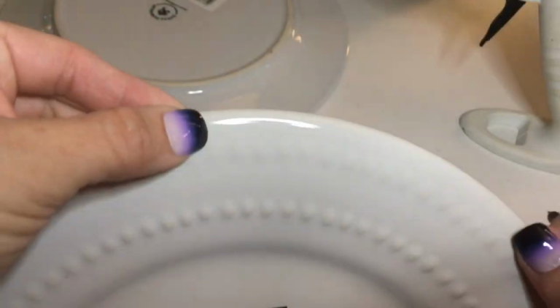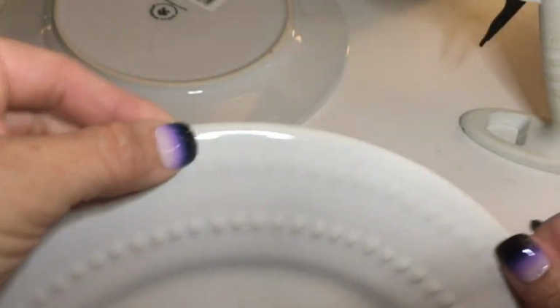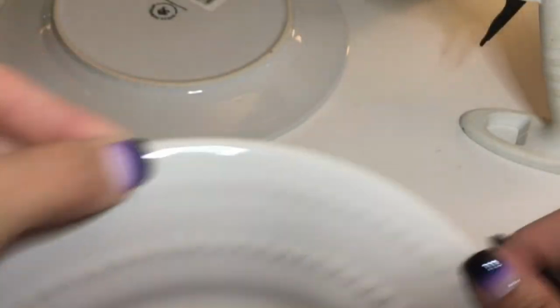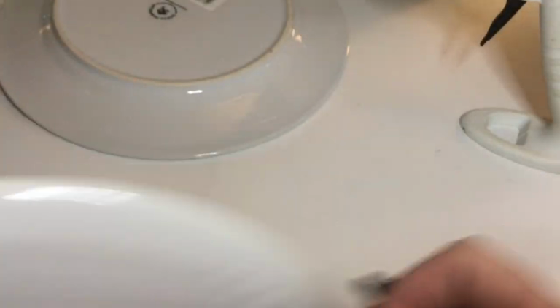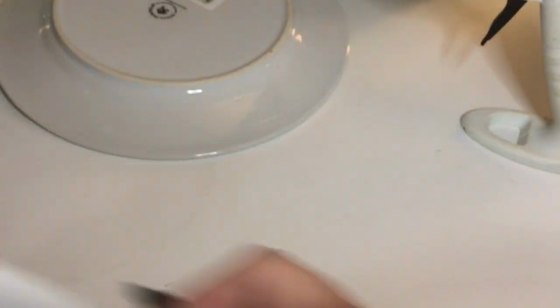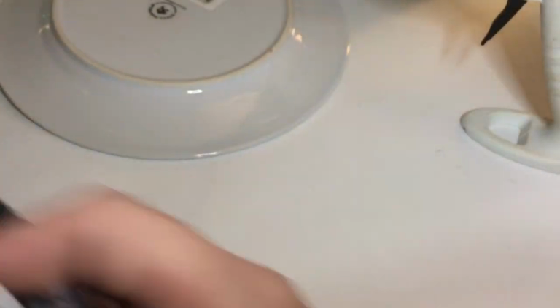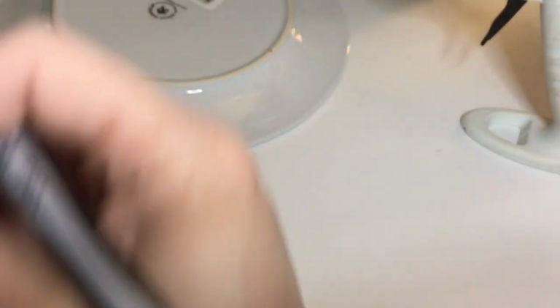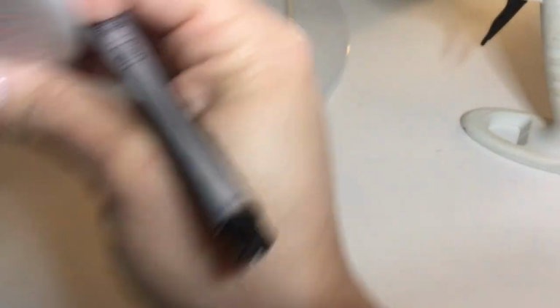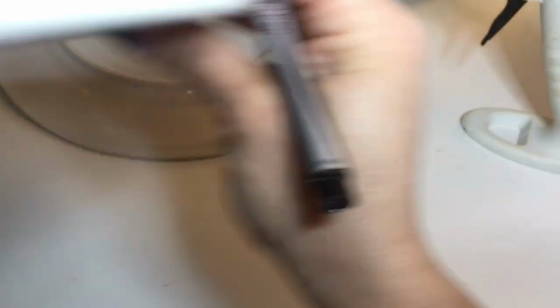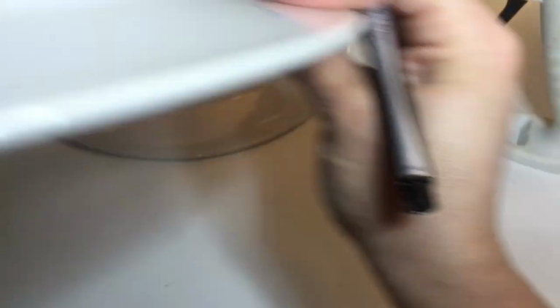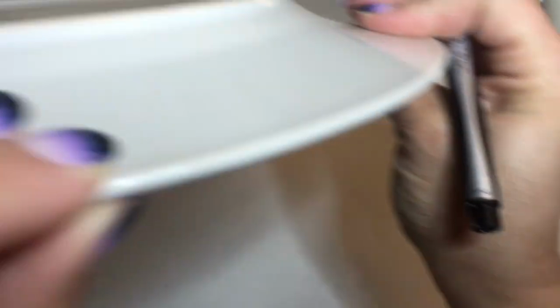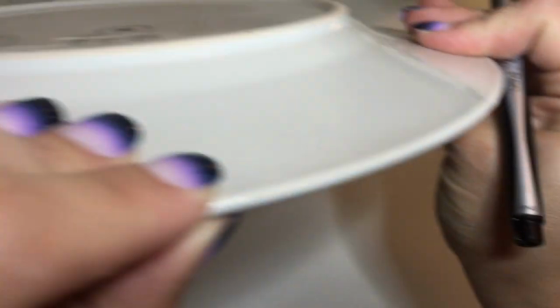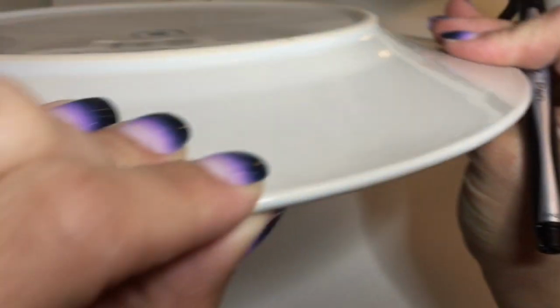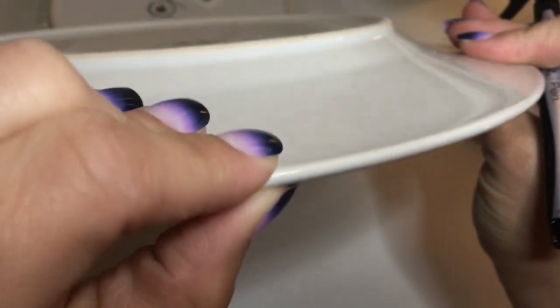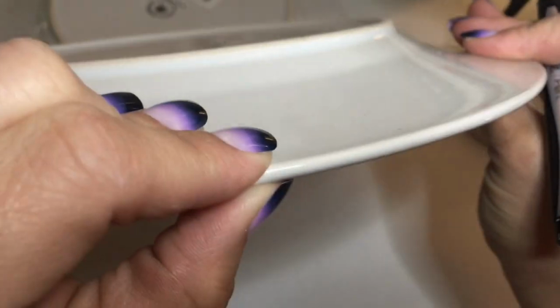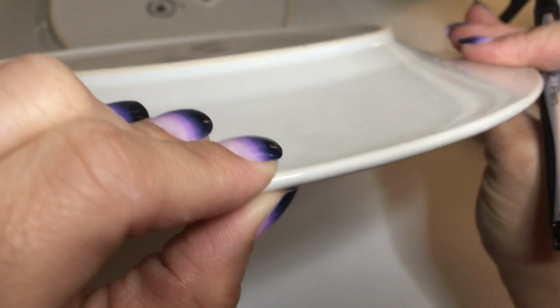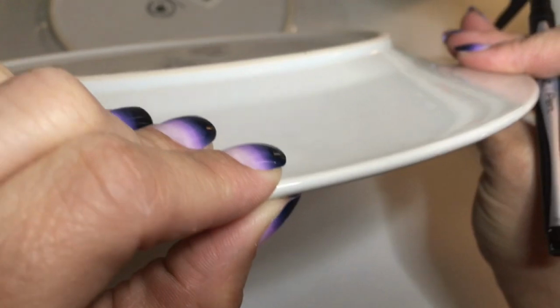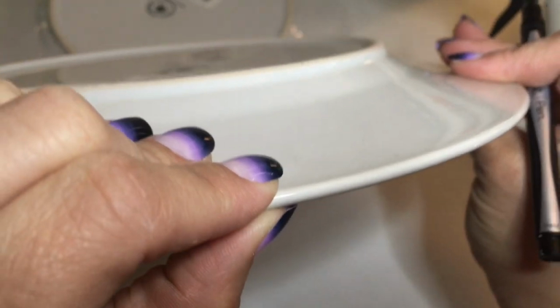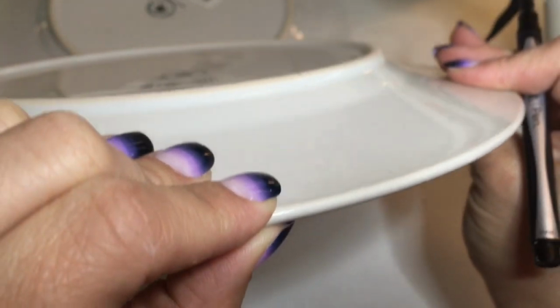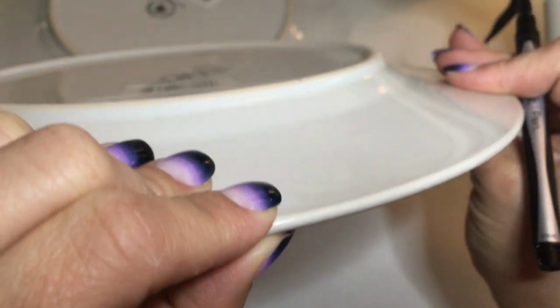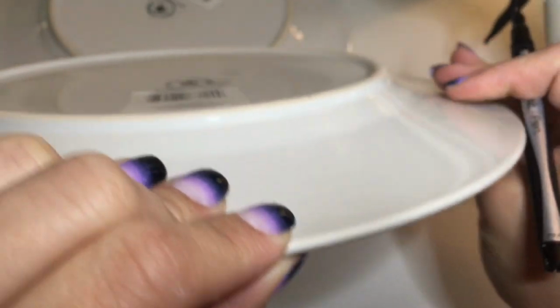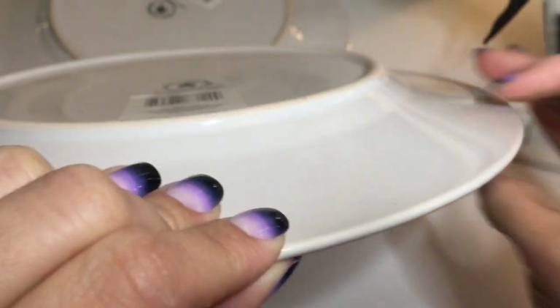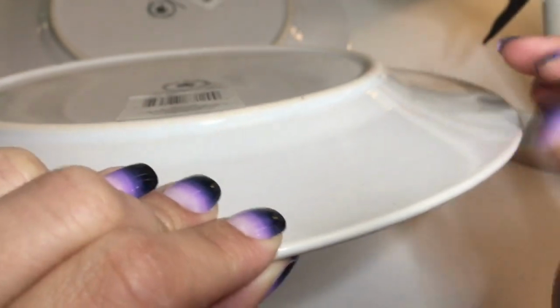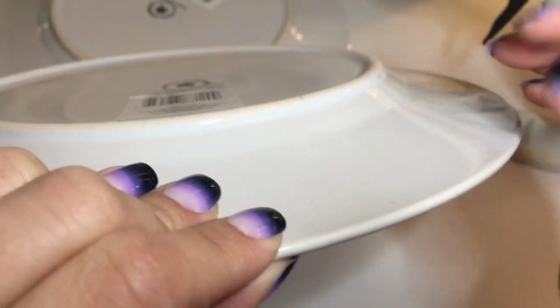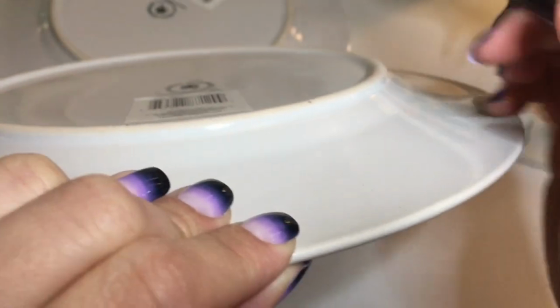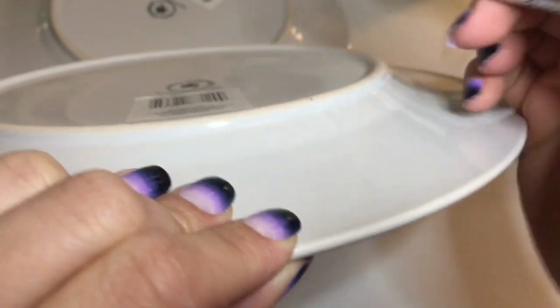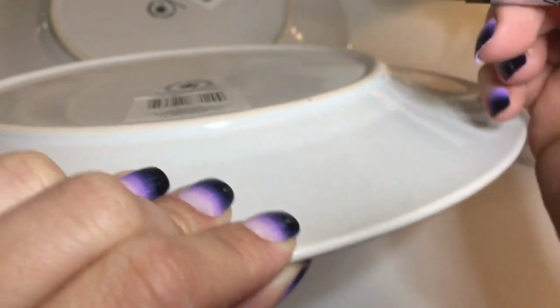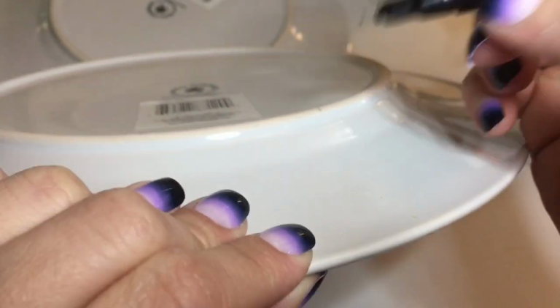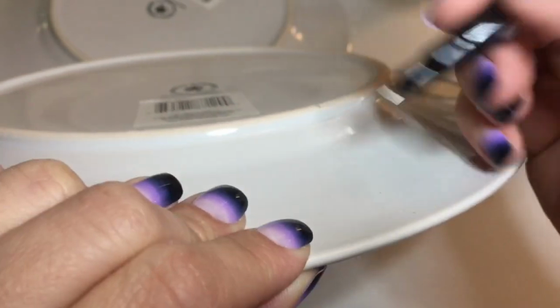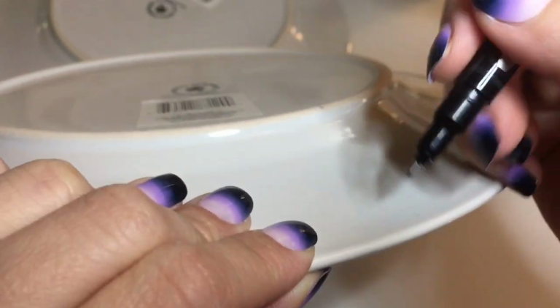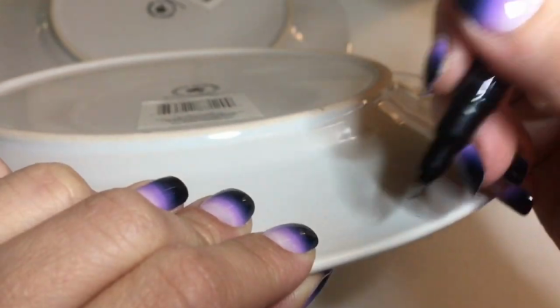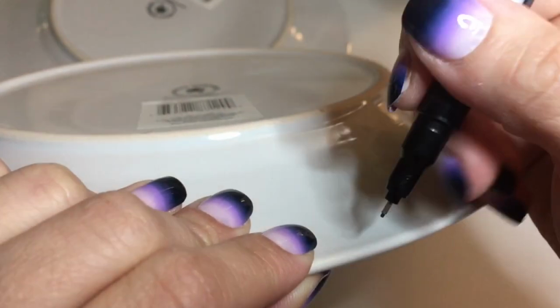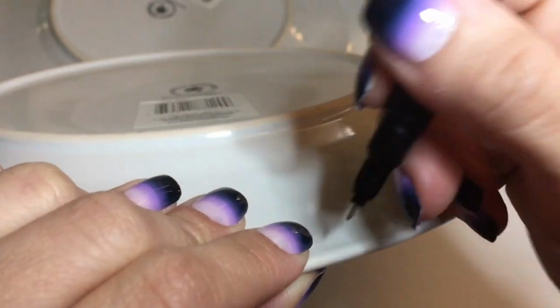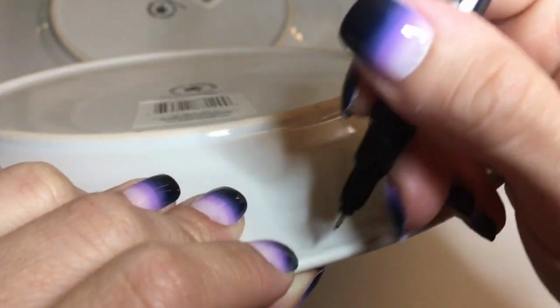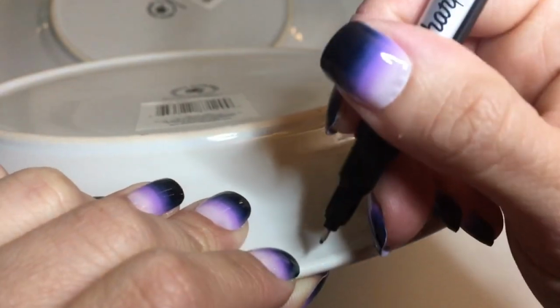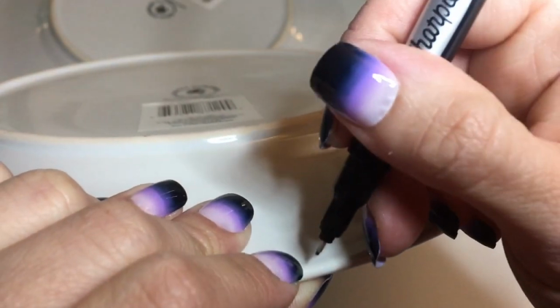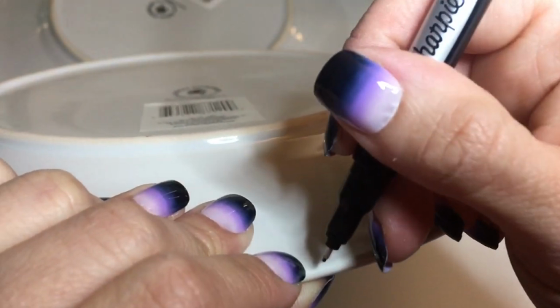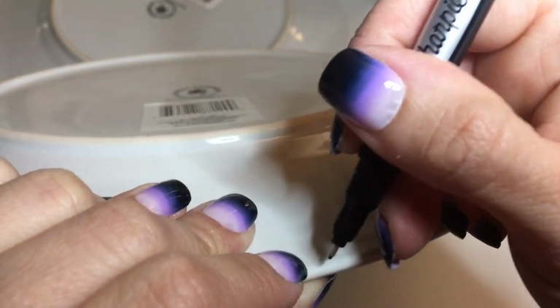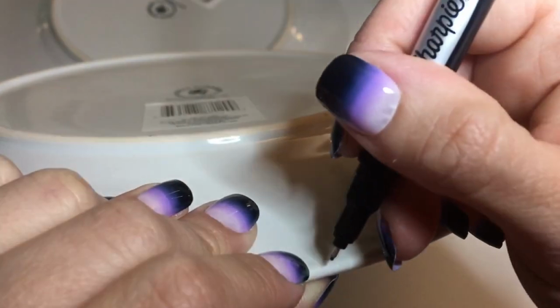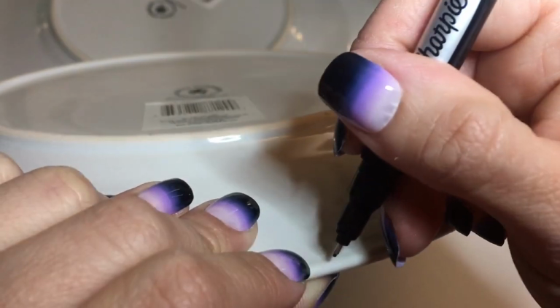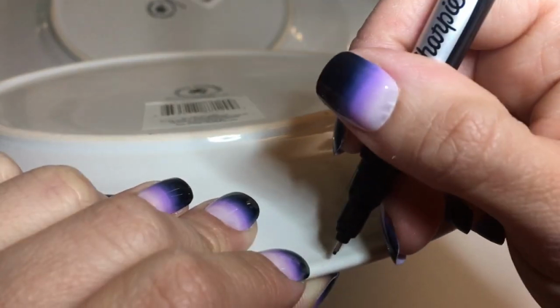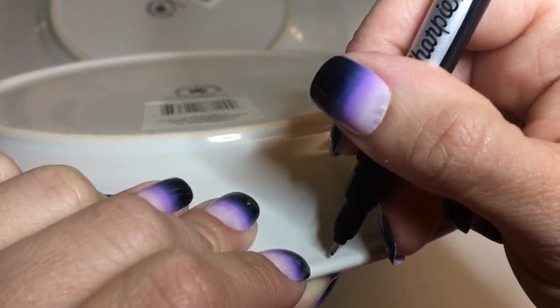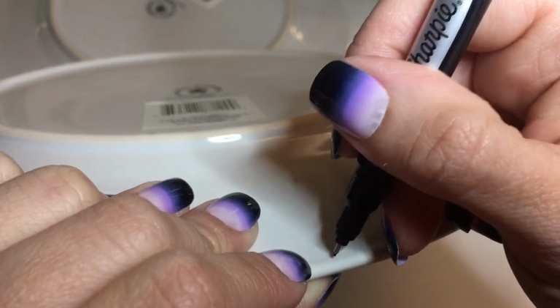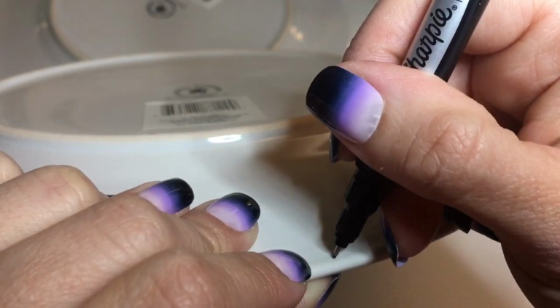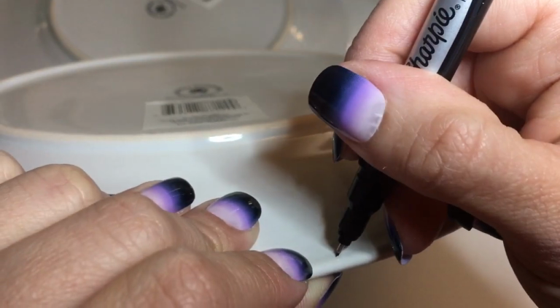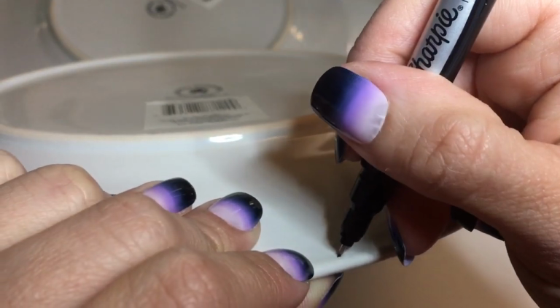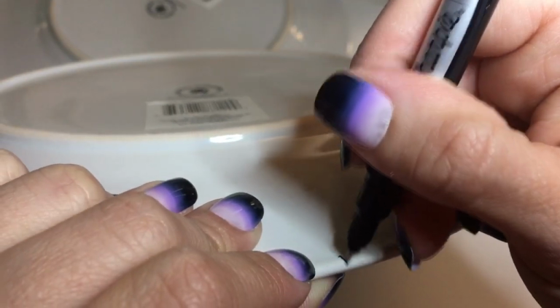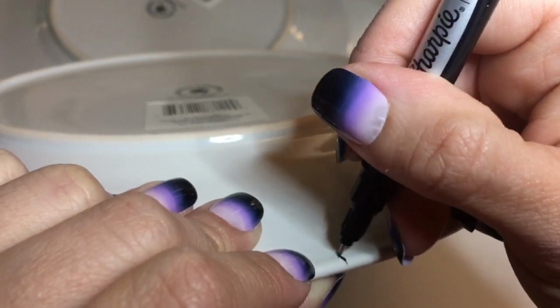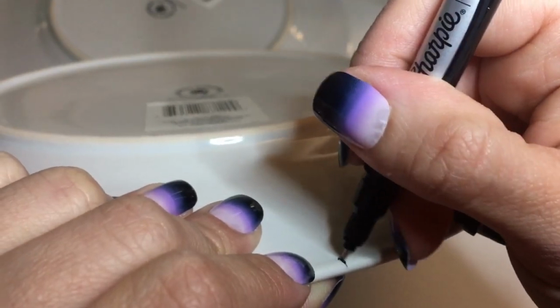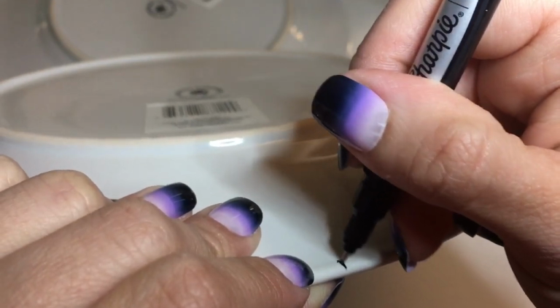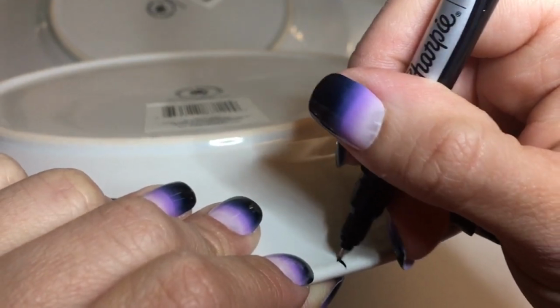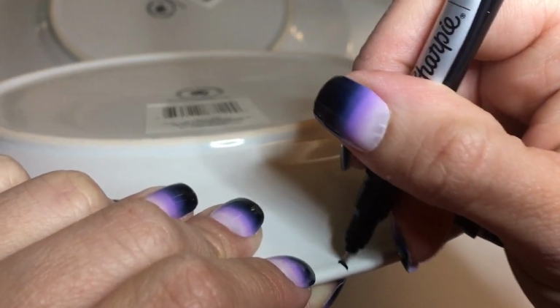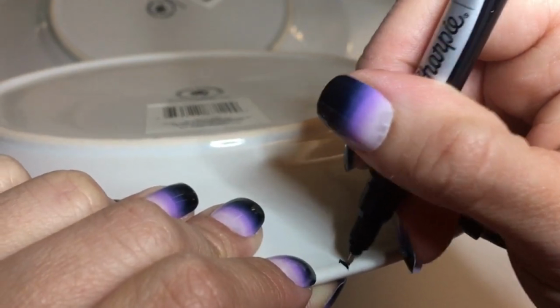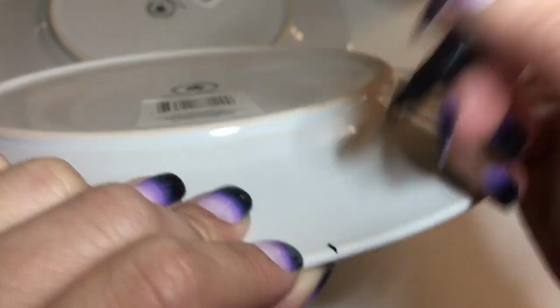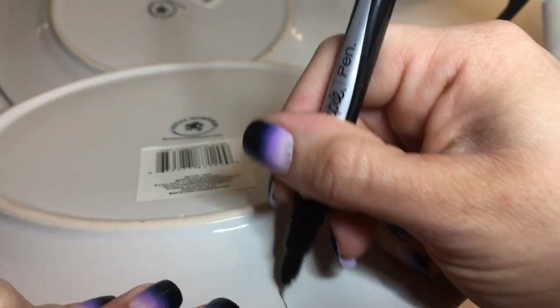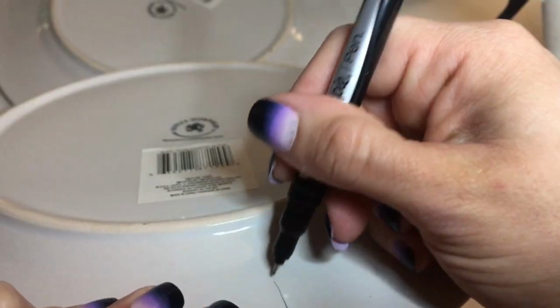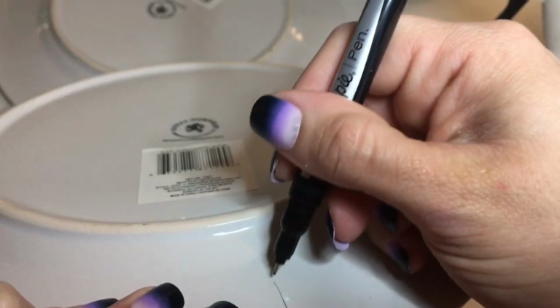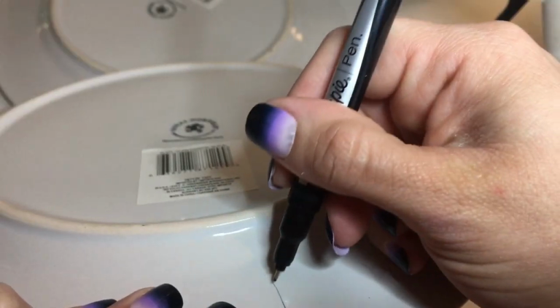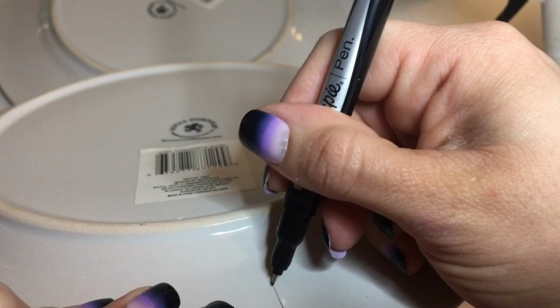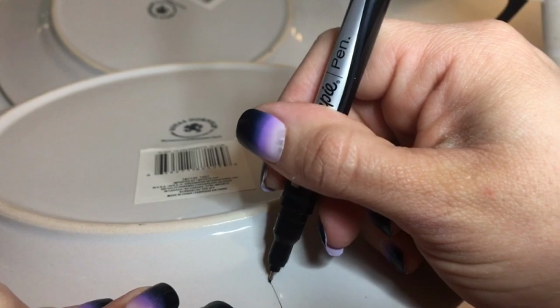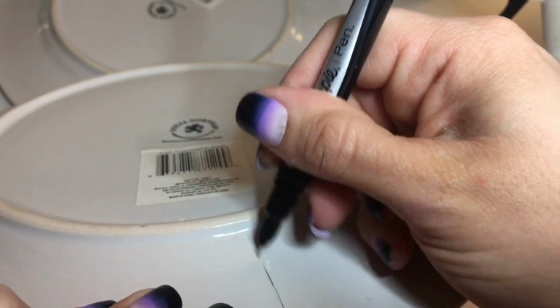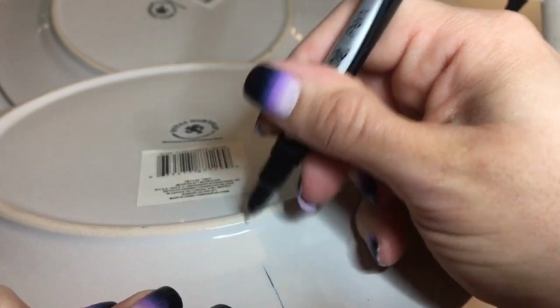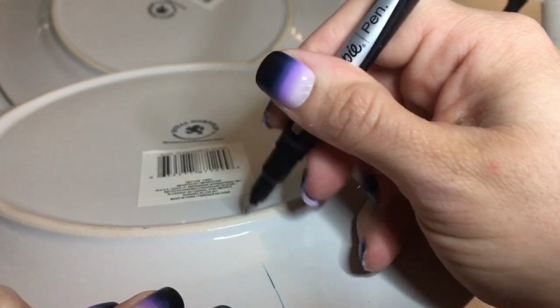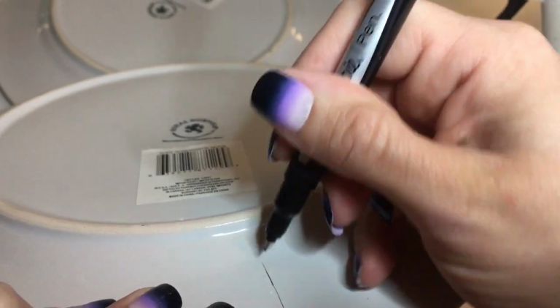Next I'm just taking a Sharpie and placing a line in the back just to measure and make sure that the plates are even once I hang them.